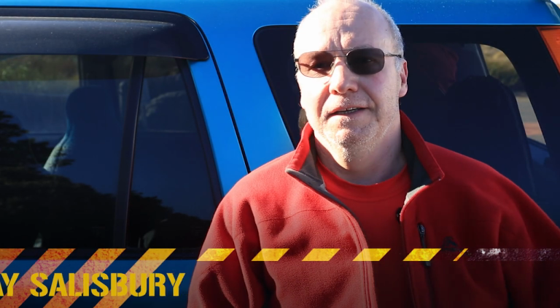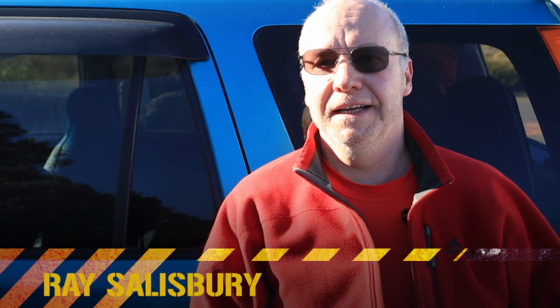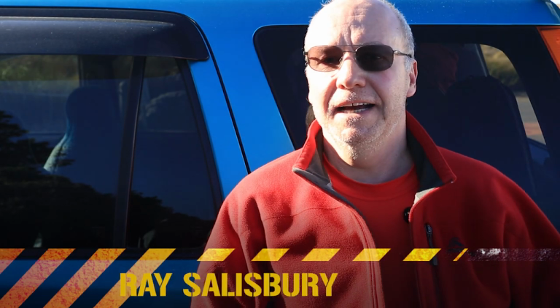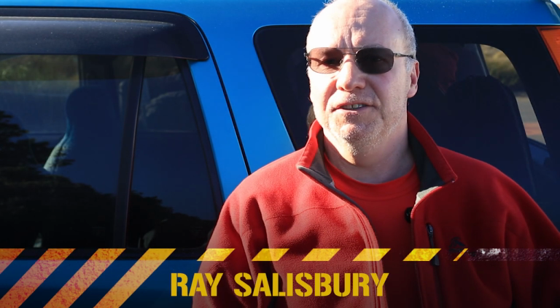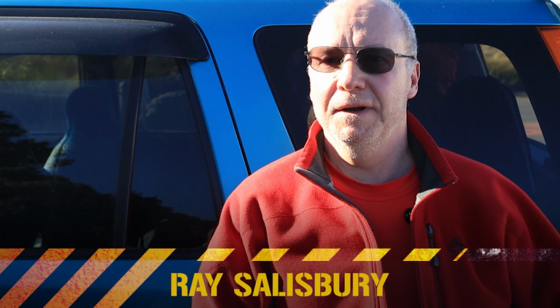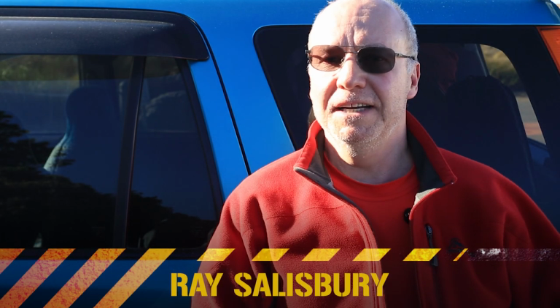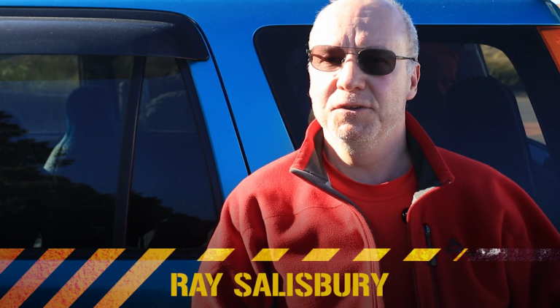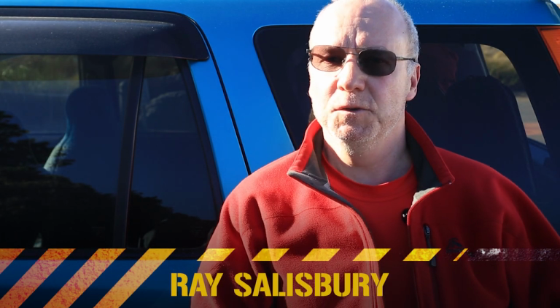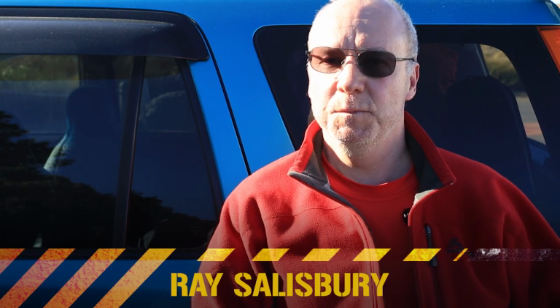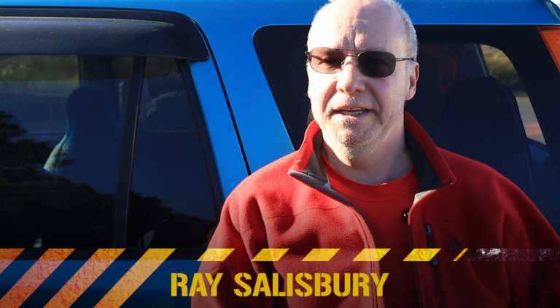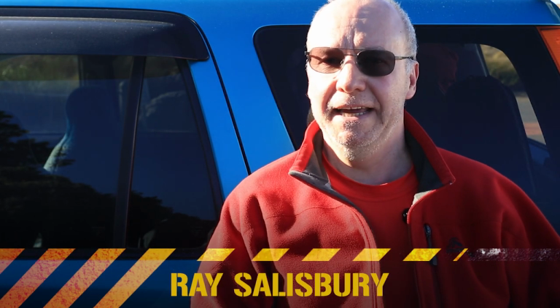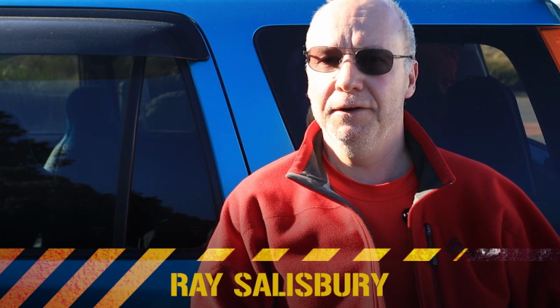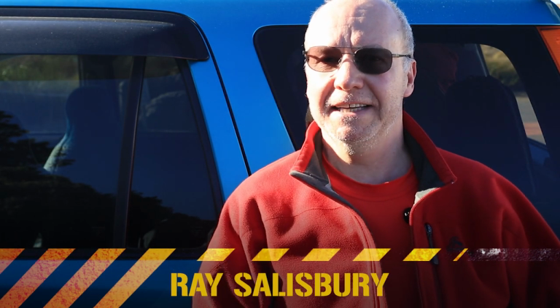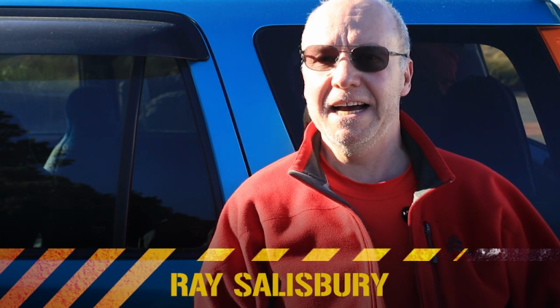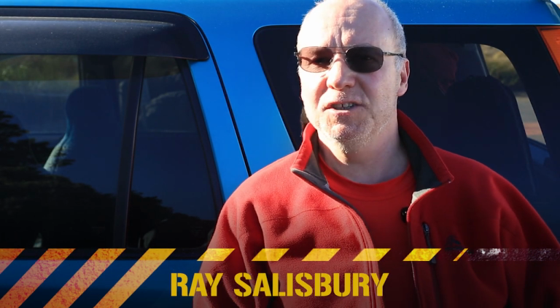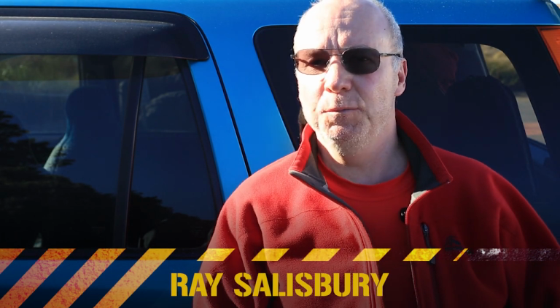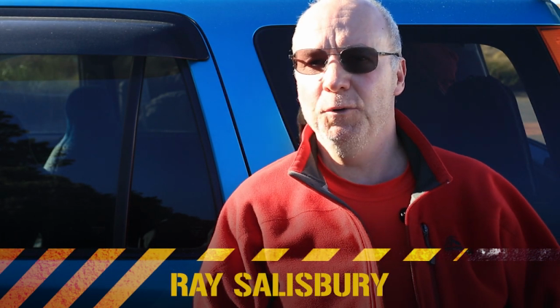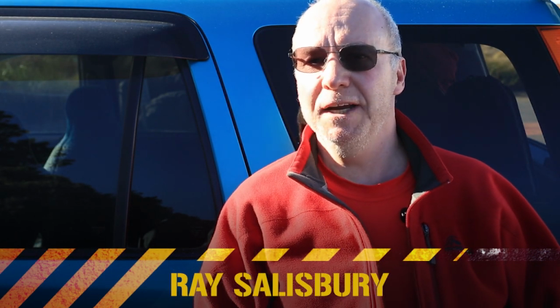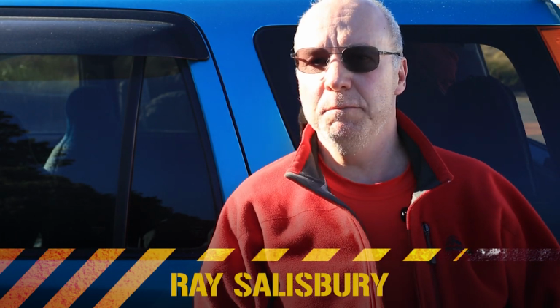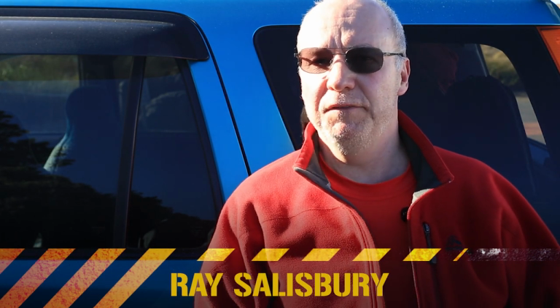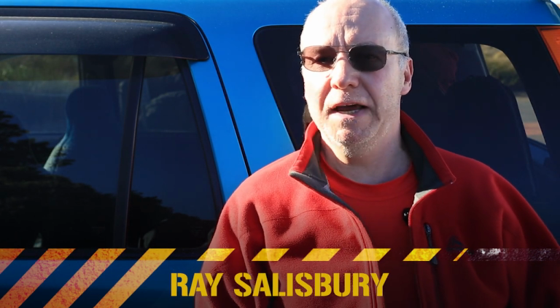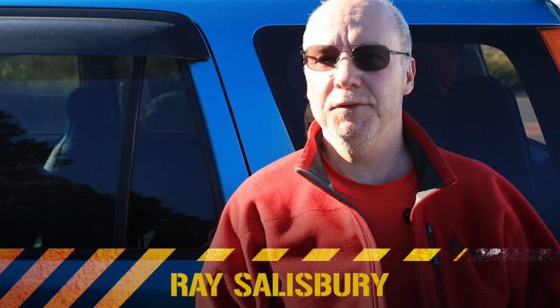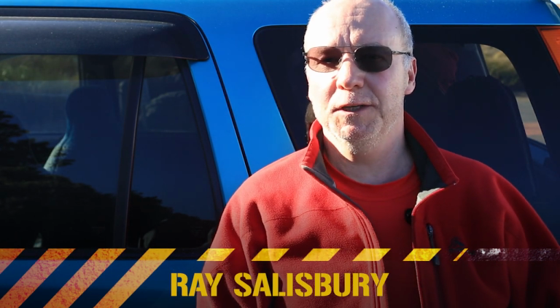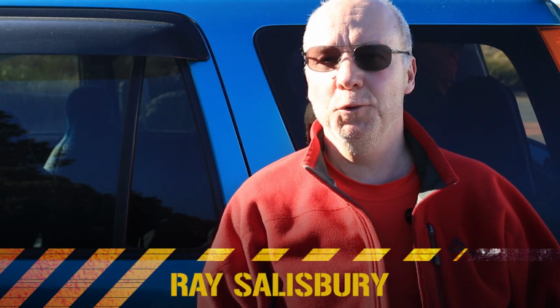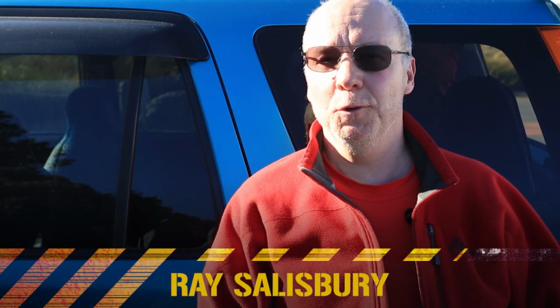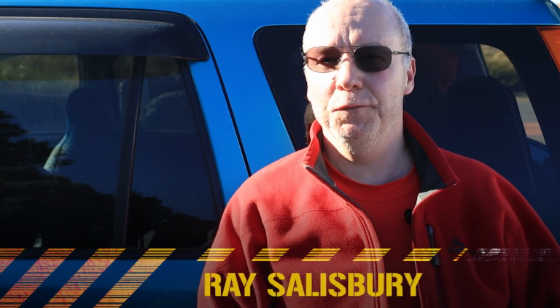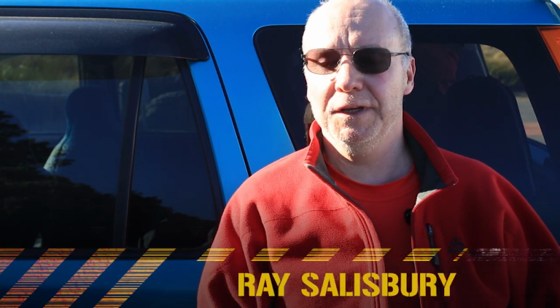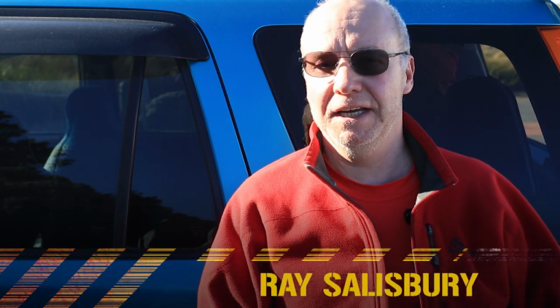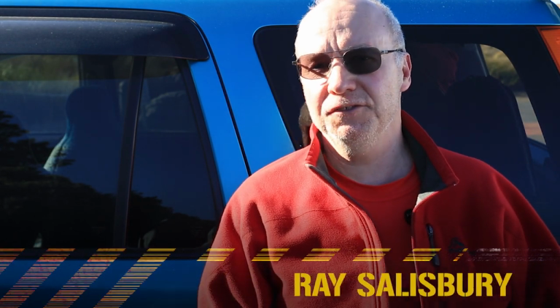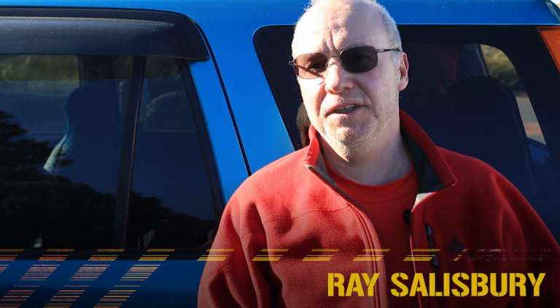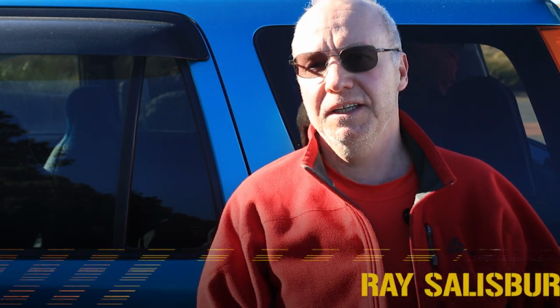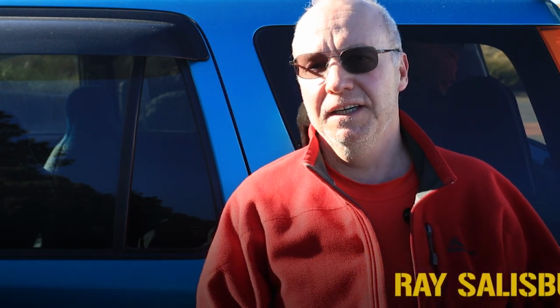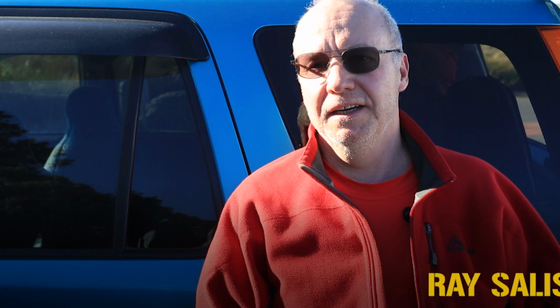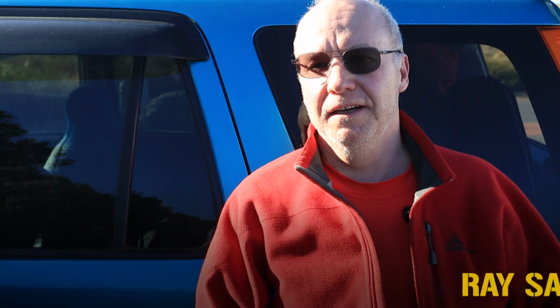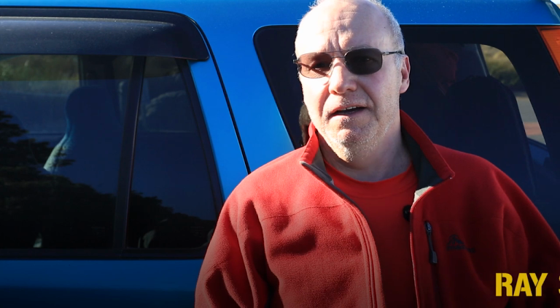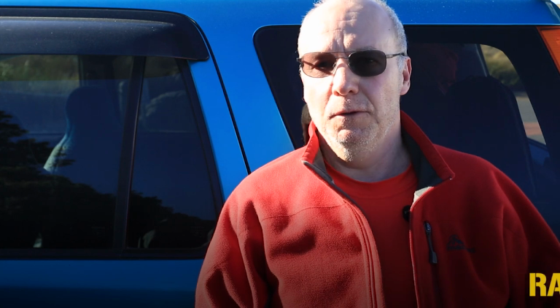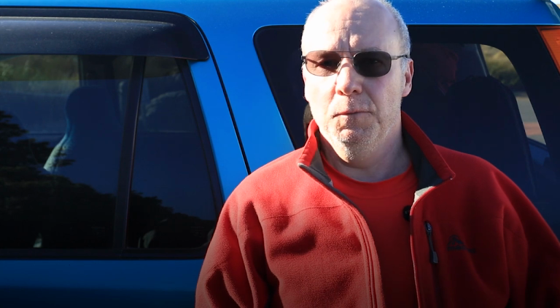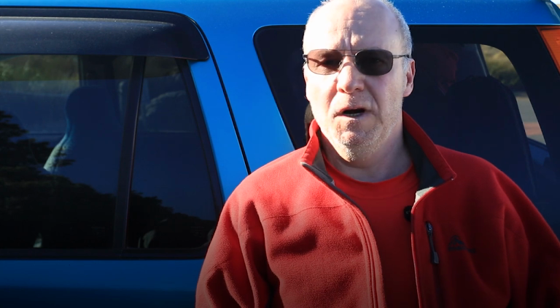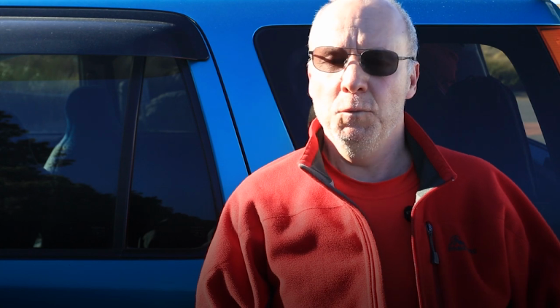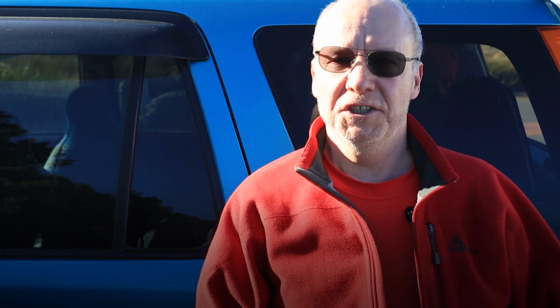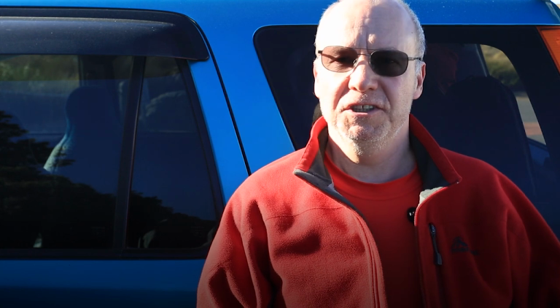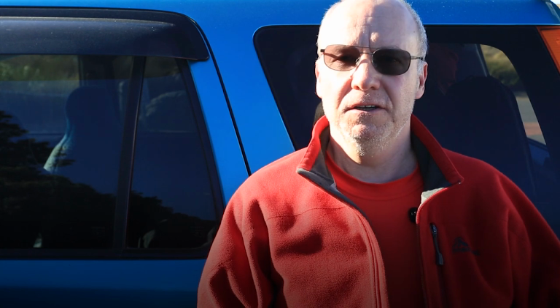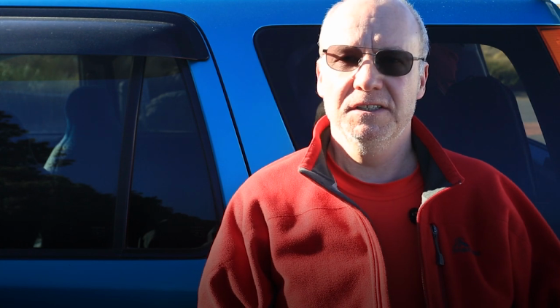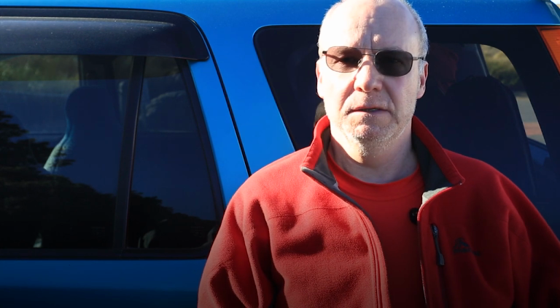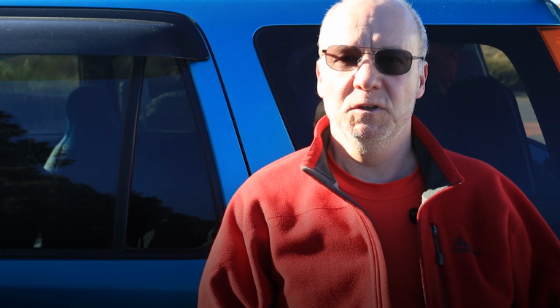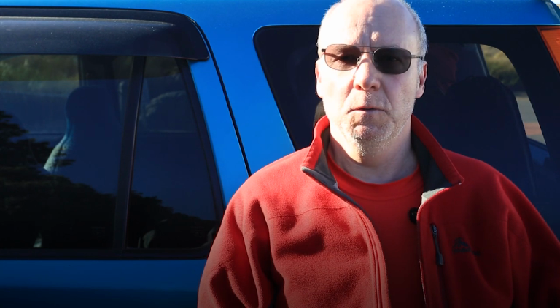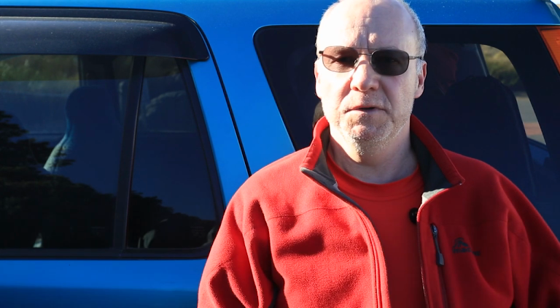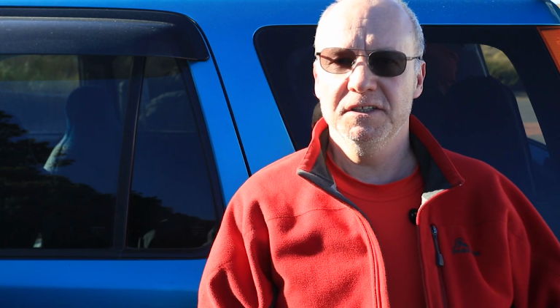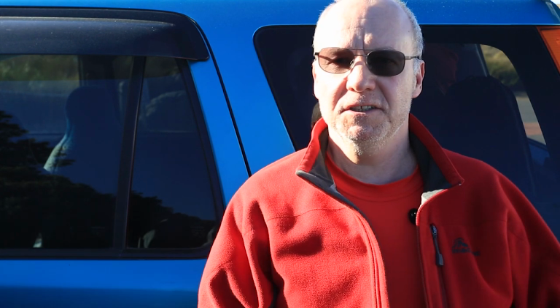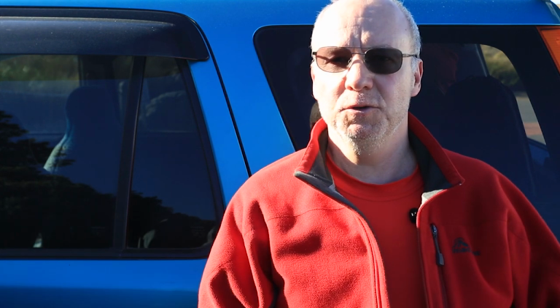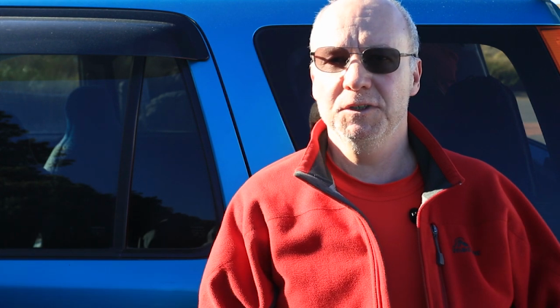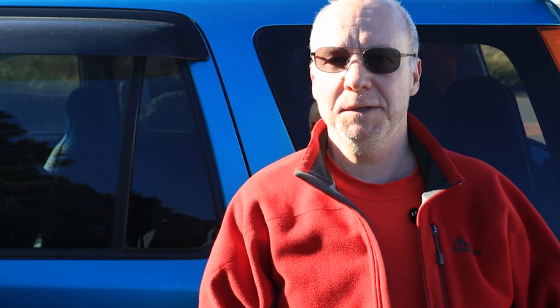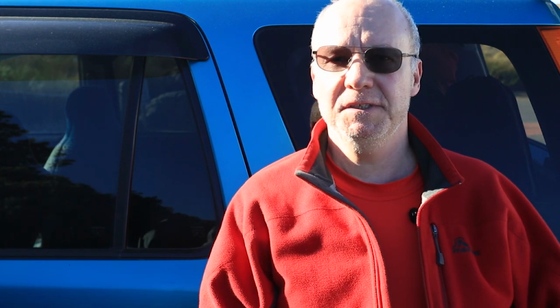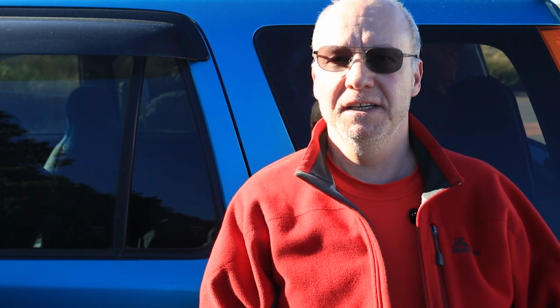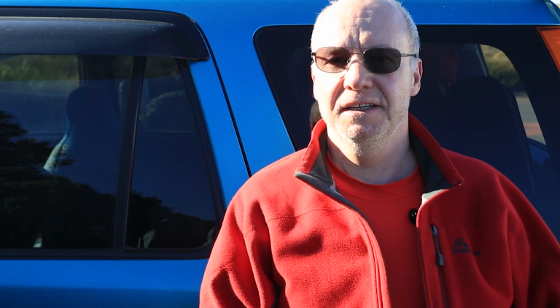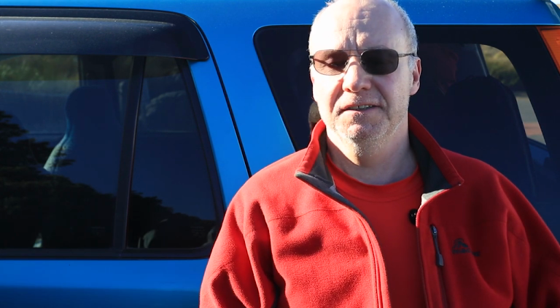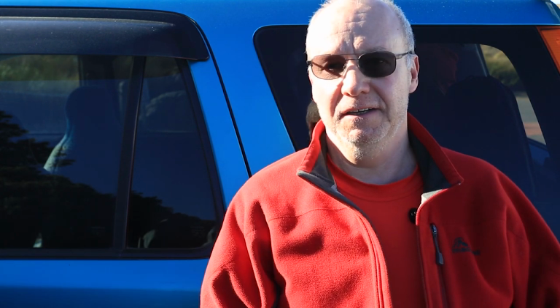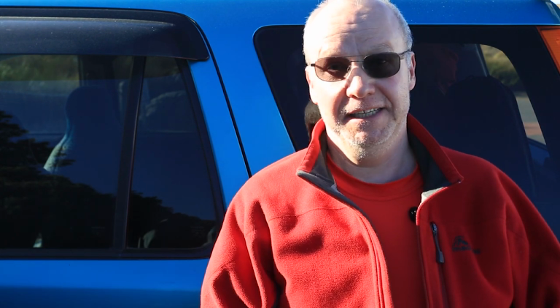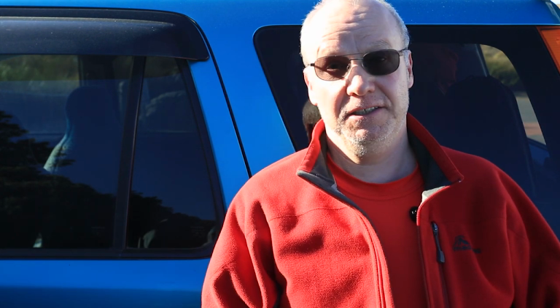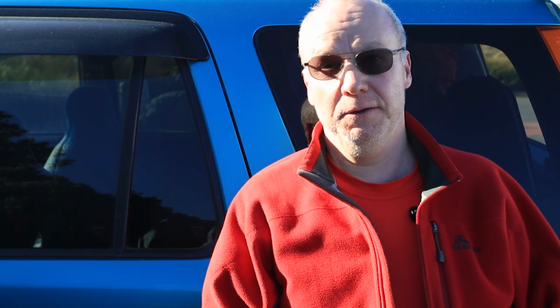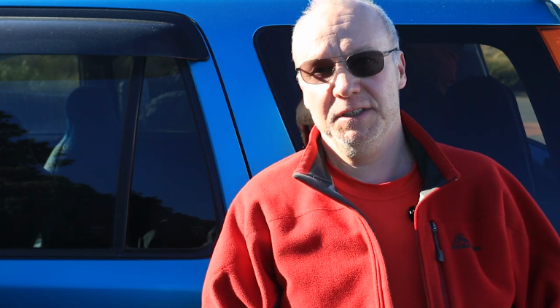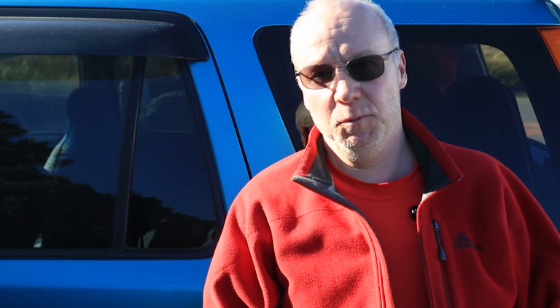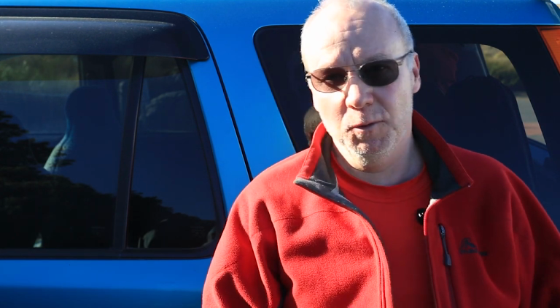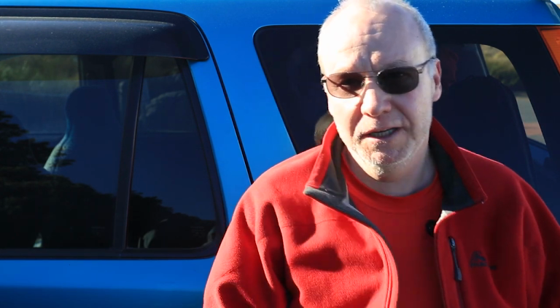G'day, it's Ray Salisbury here at Castle Point, my favourite corner of the country. I want to show you some compositional tips, so let's go exploring.